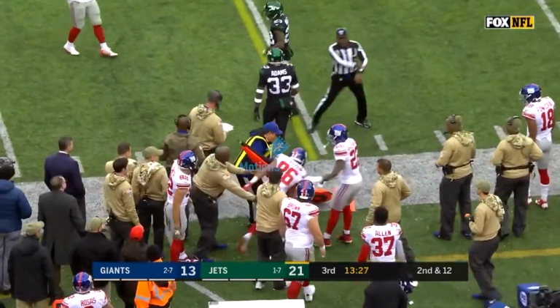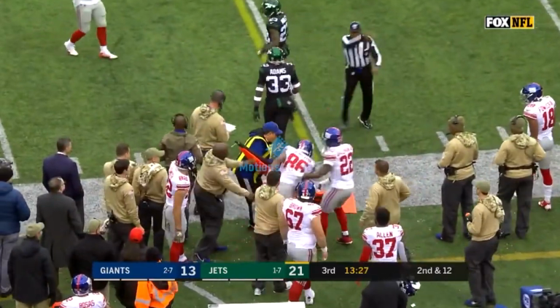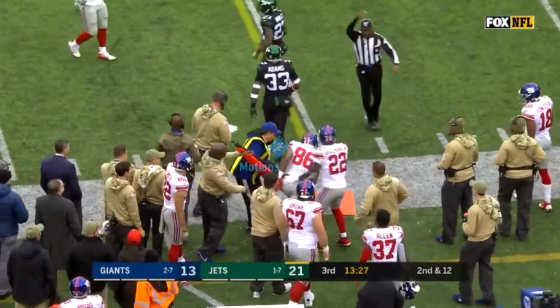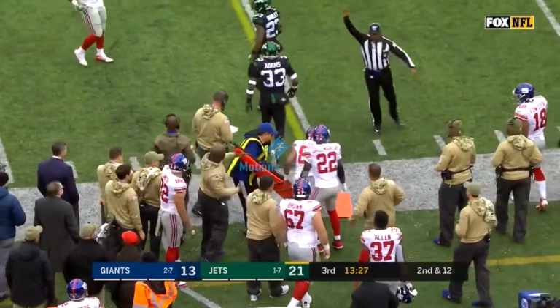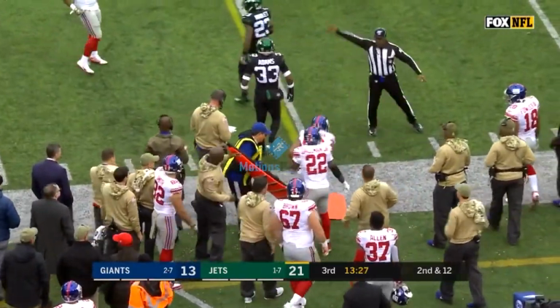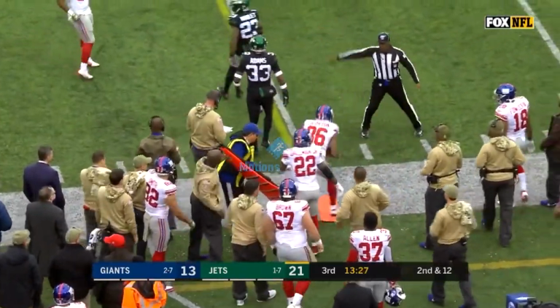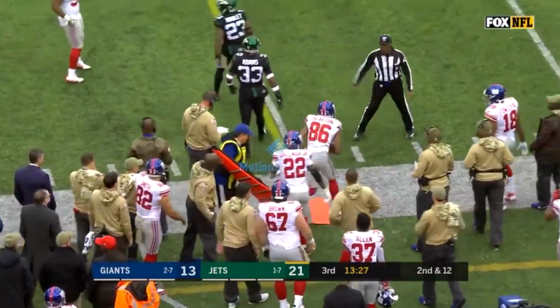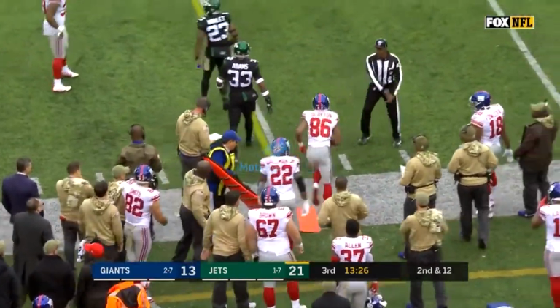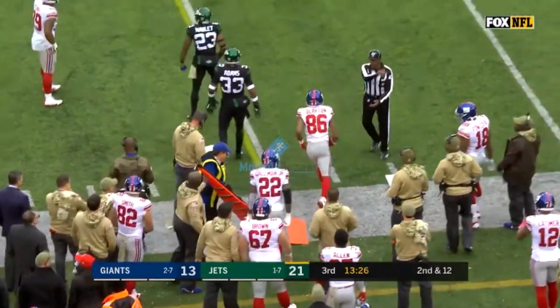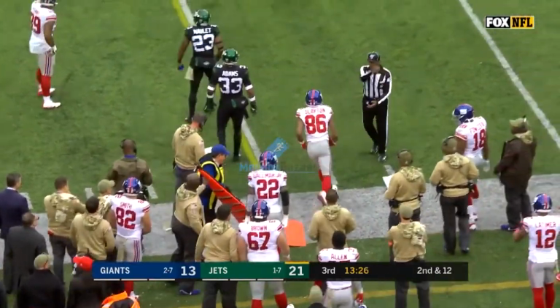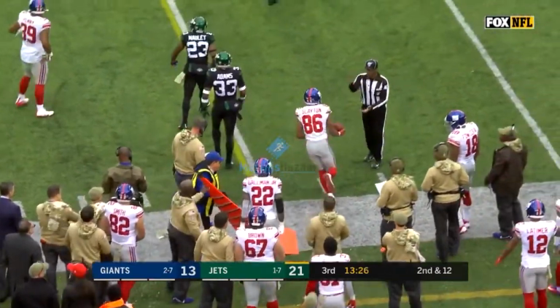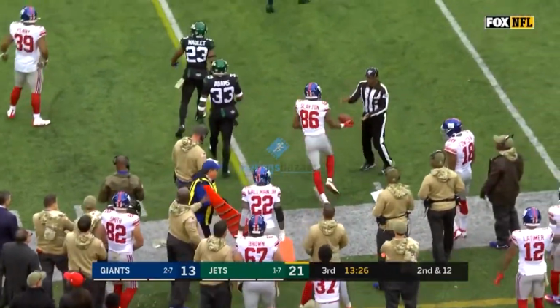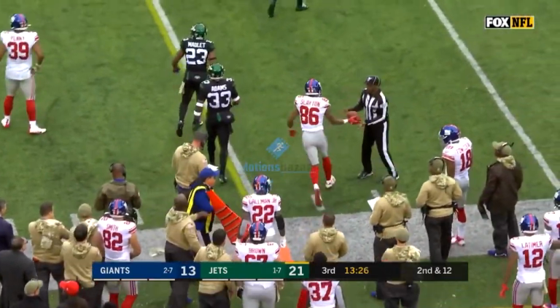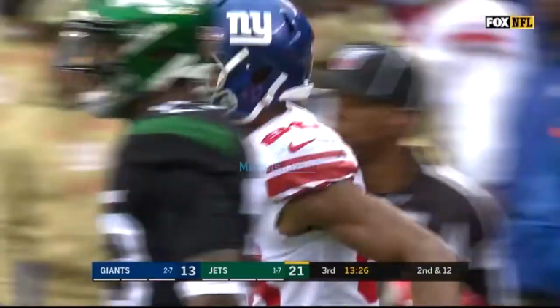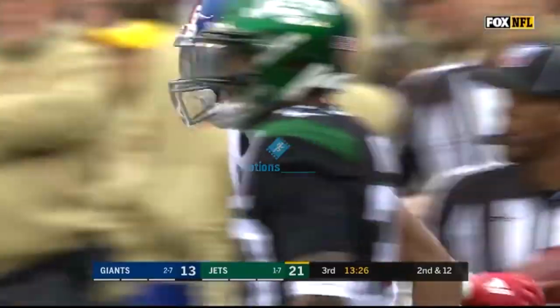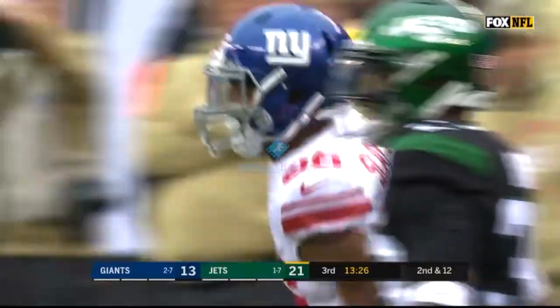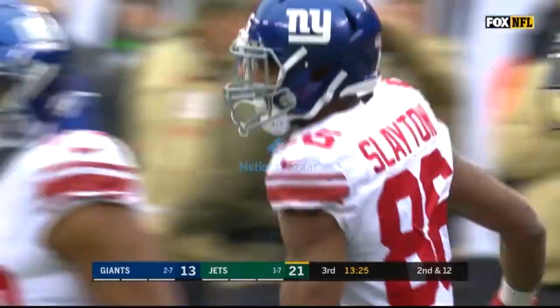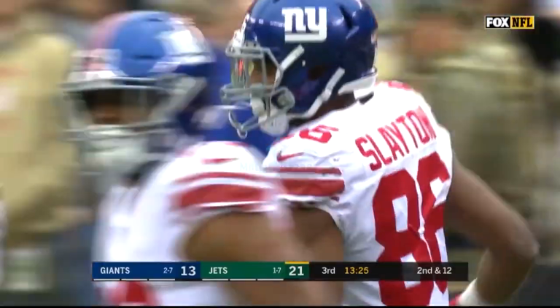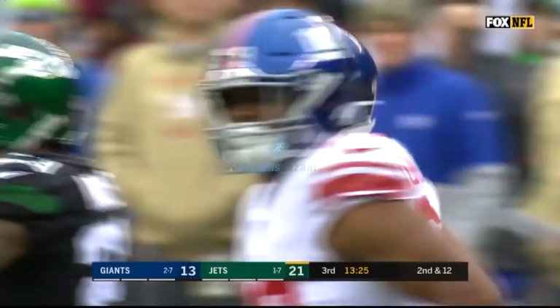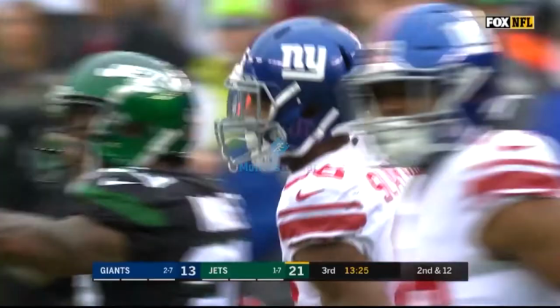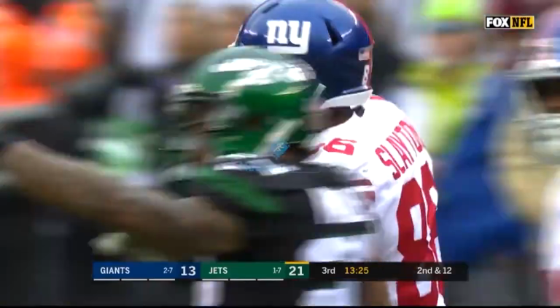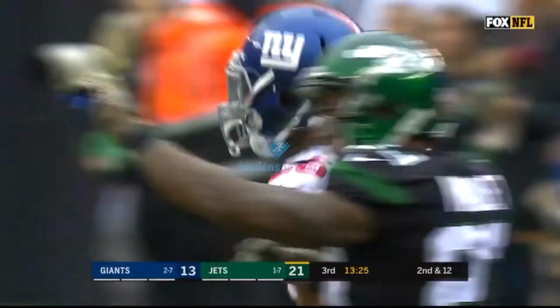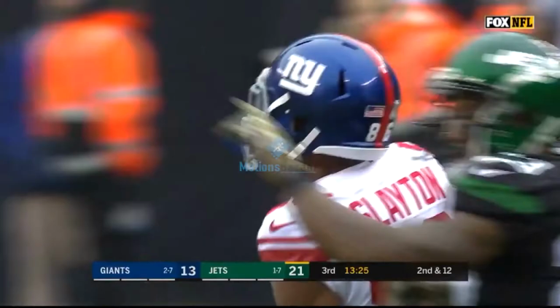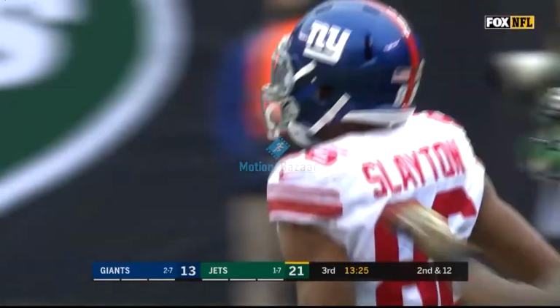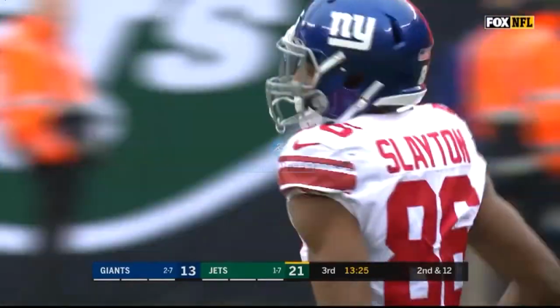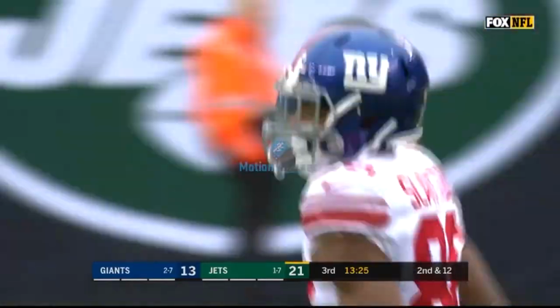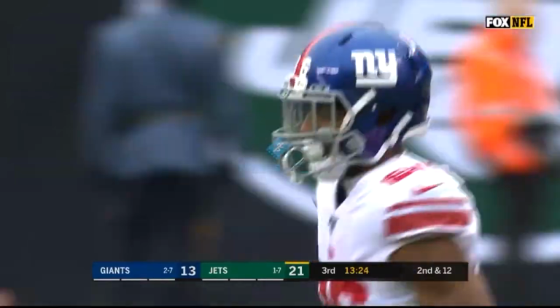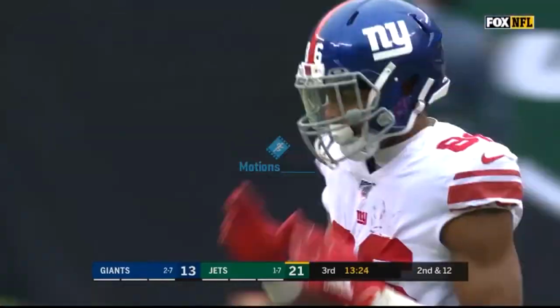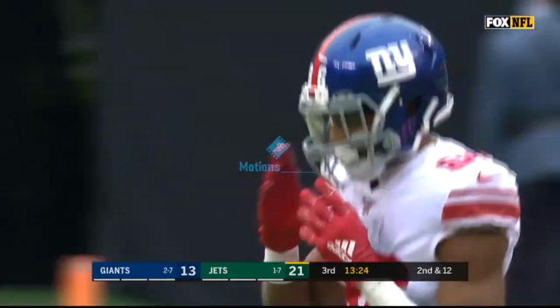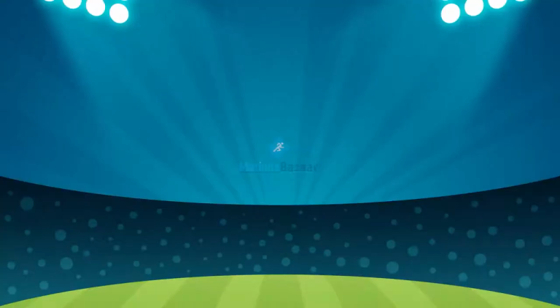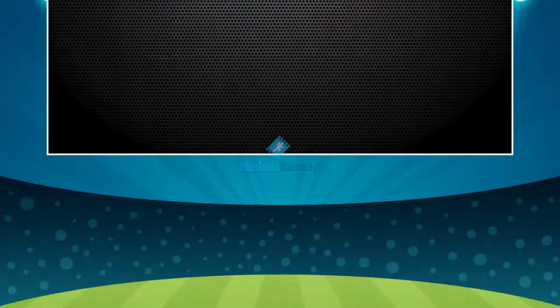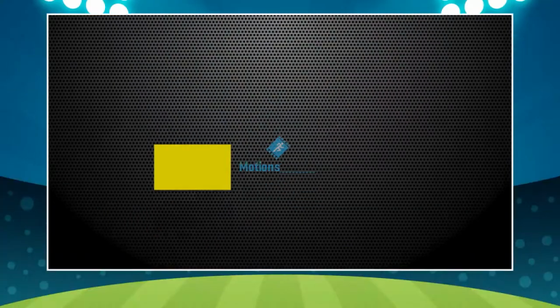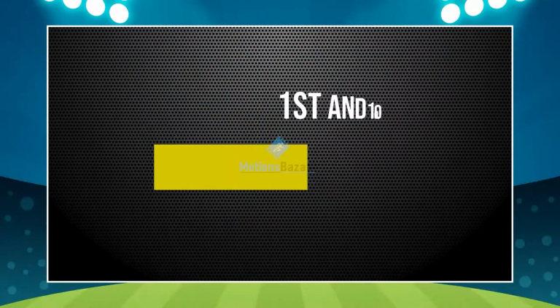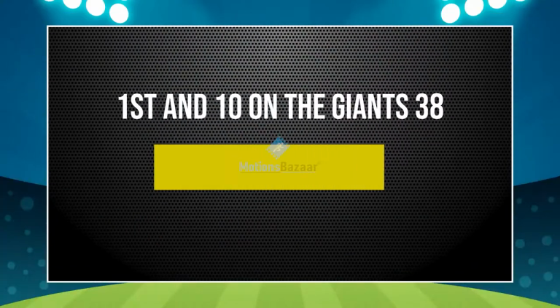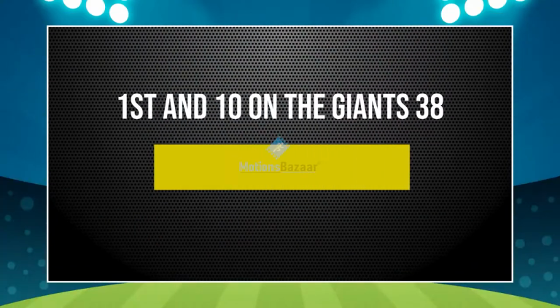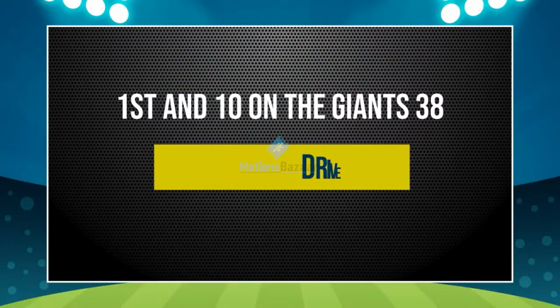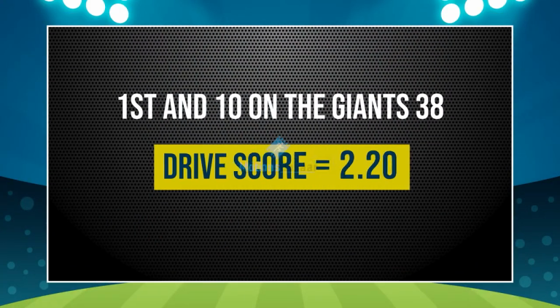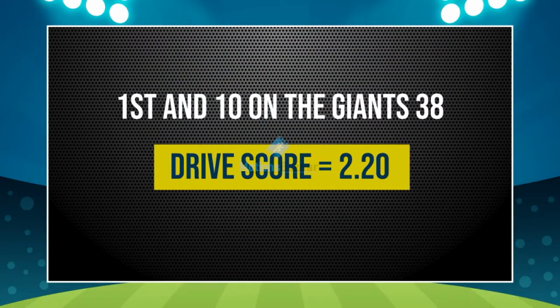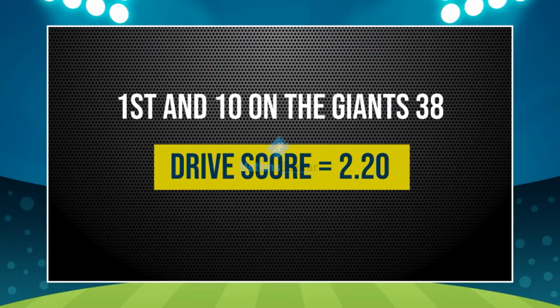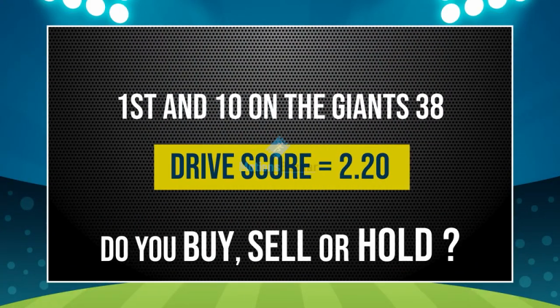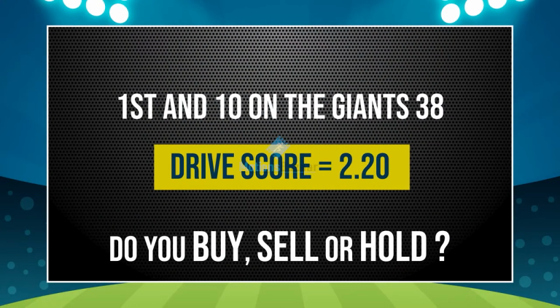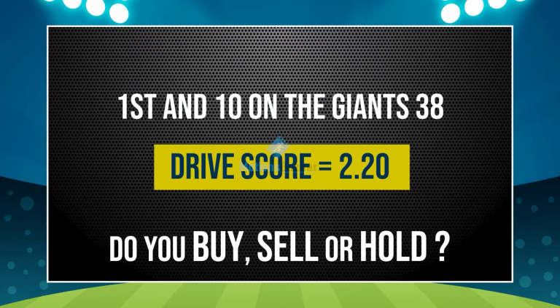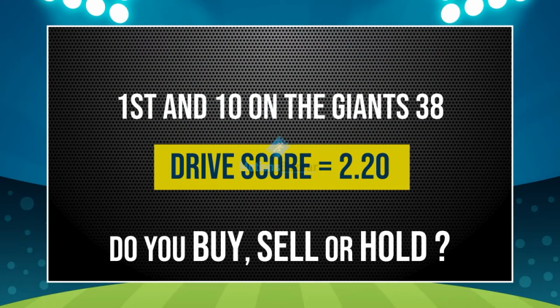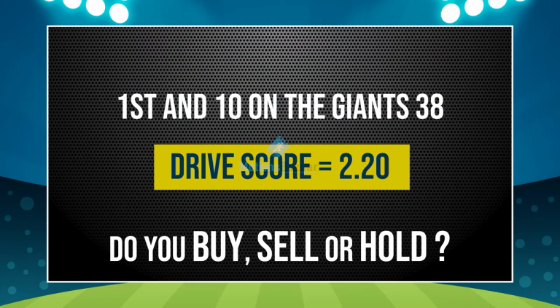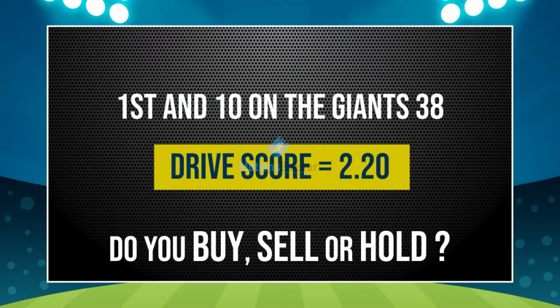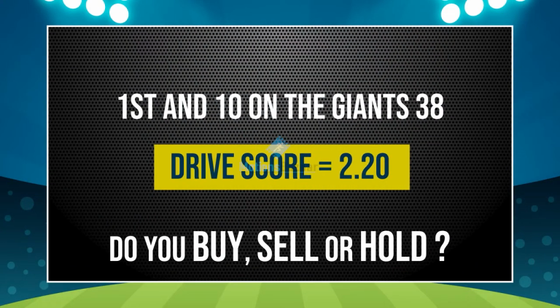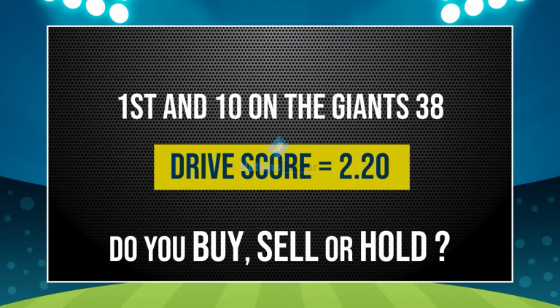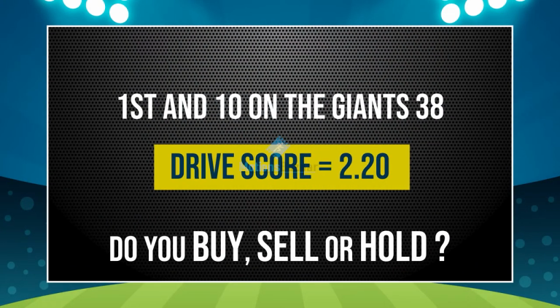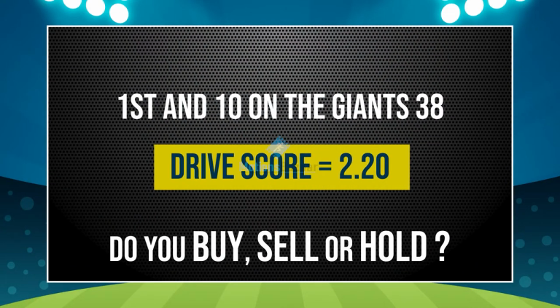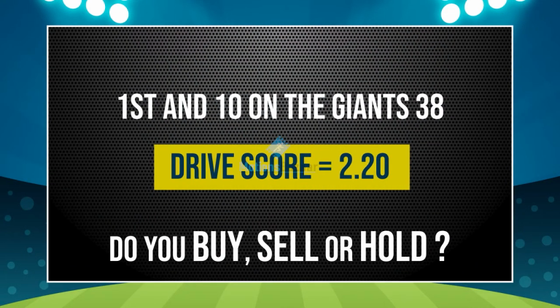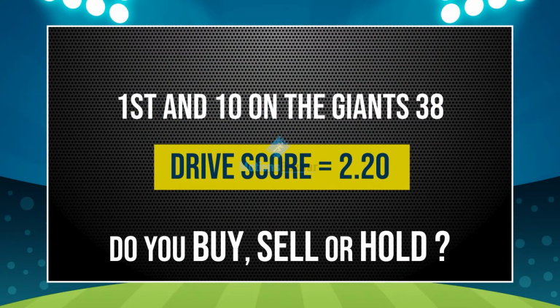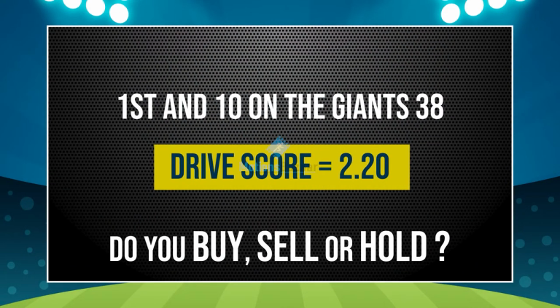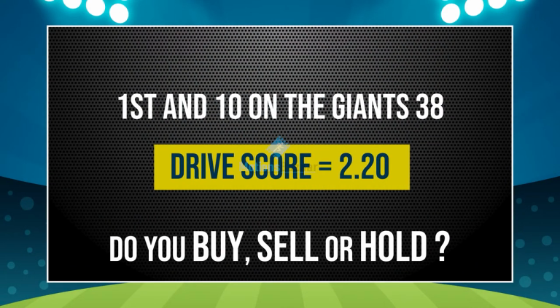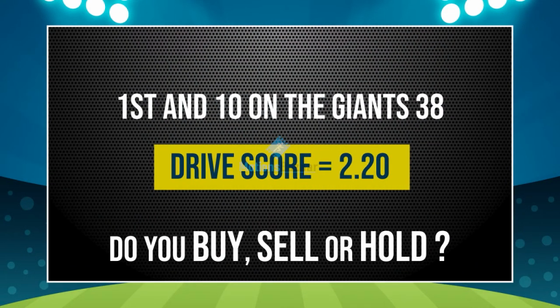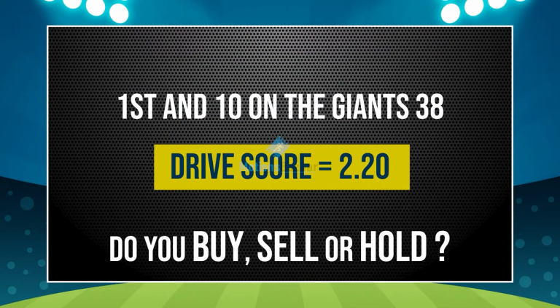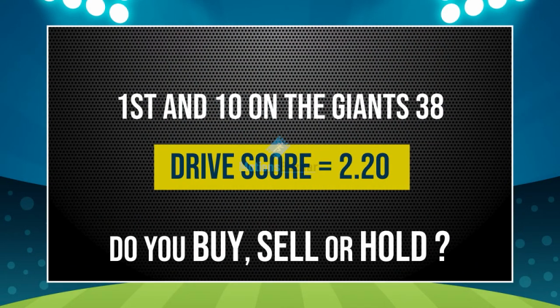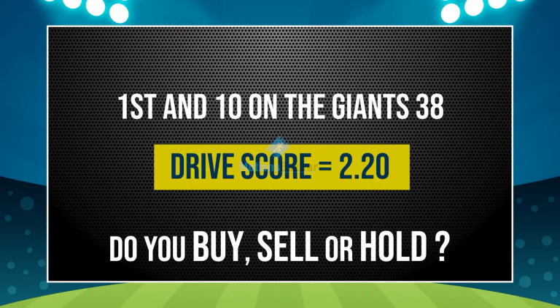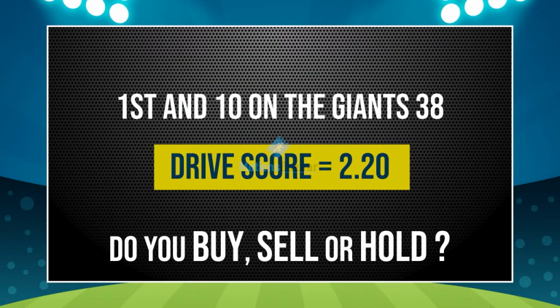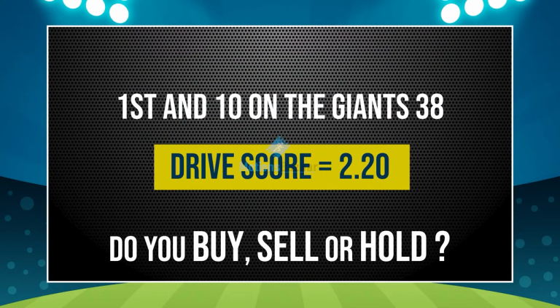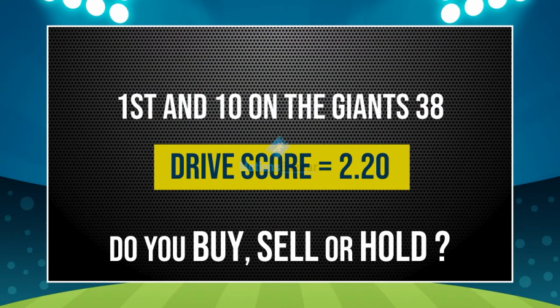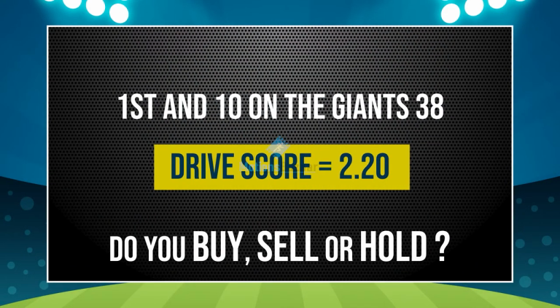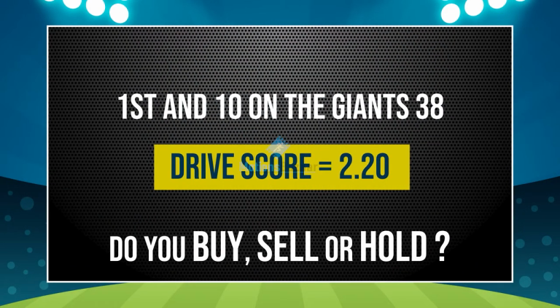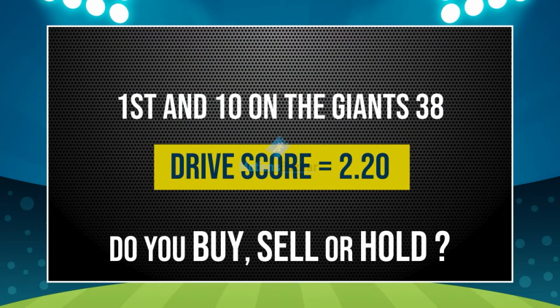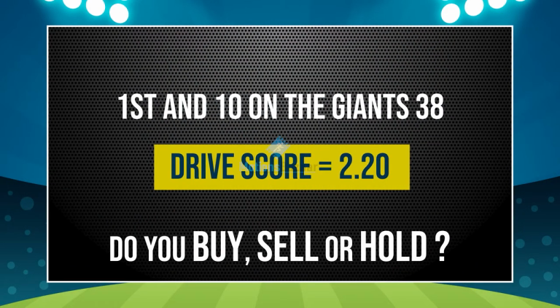Giants knocked out of bounds by Jamal Adams. The drive score is now 220. Do you buy, sell, or hold?